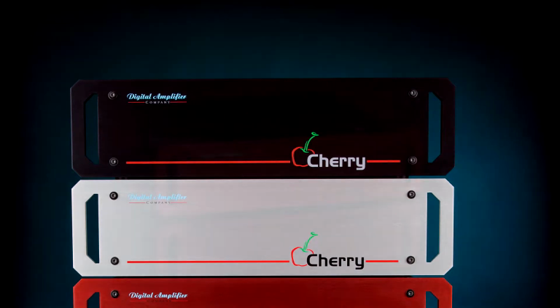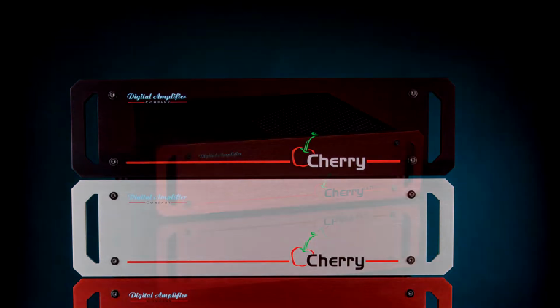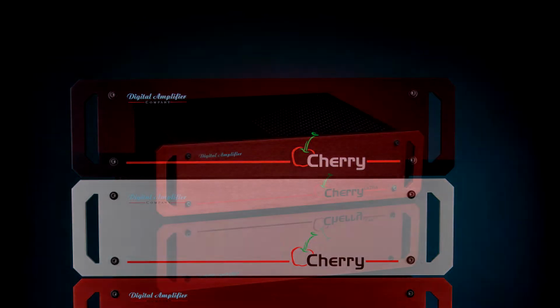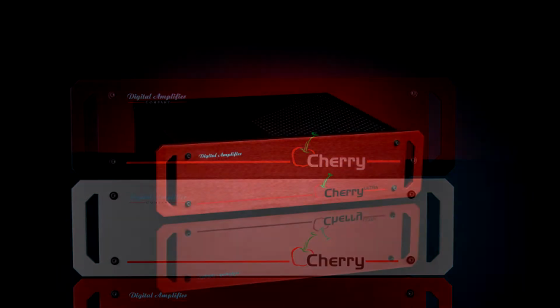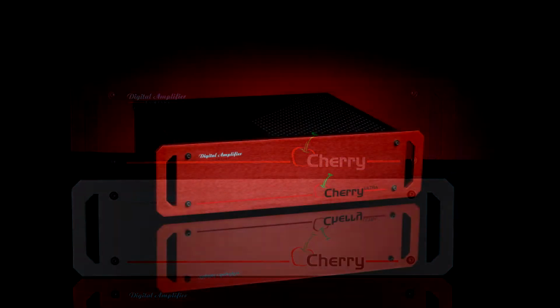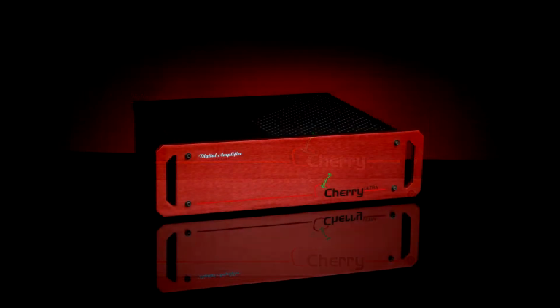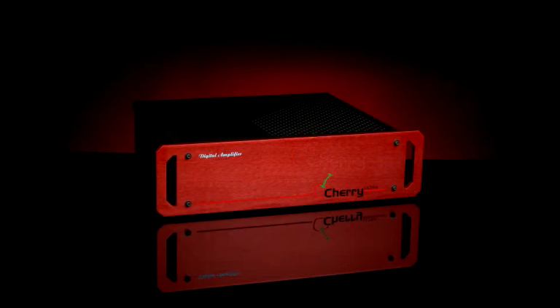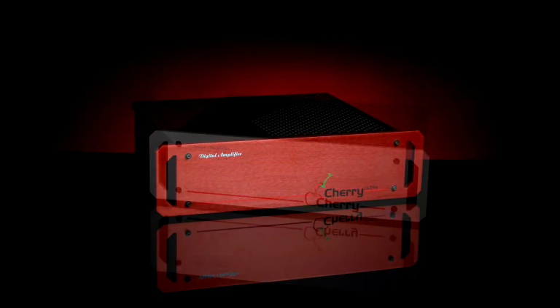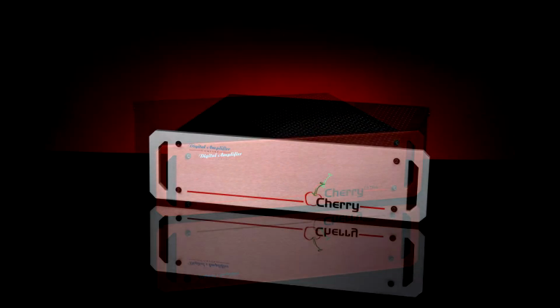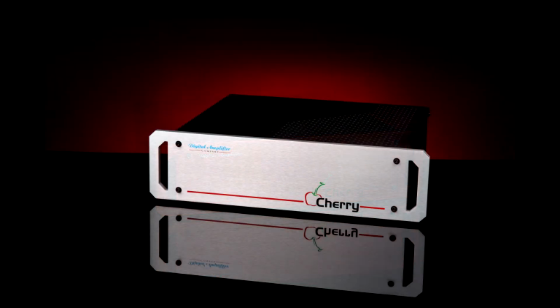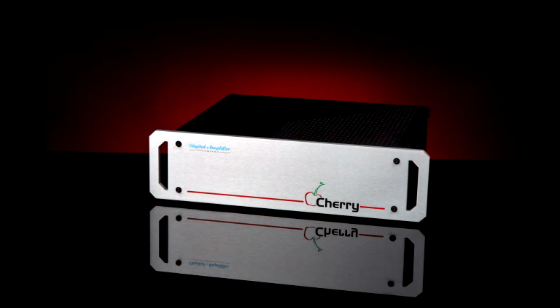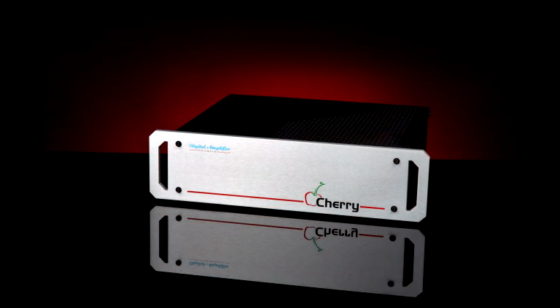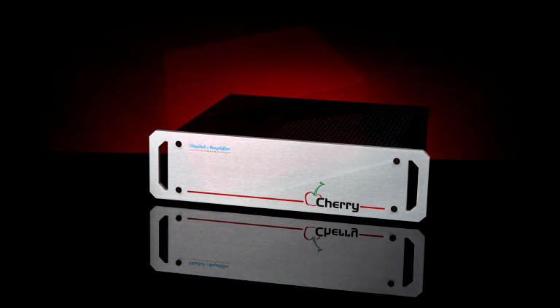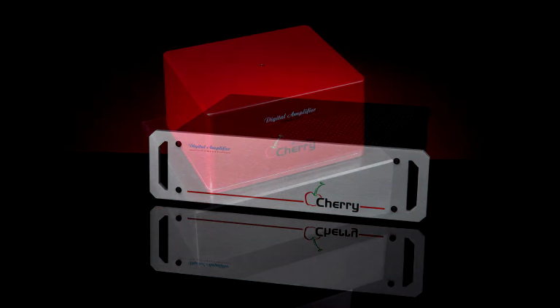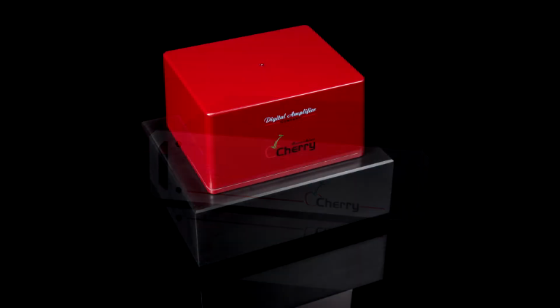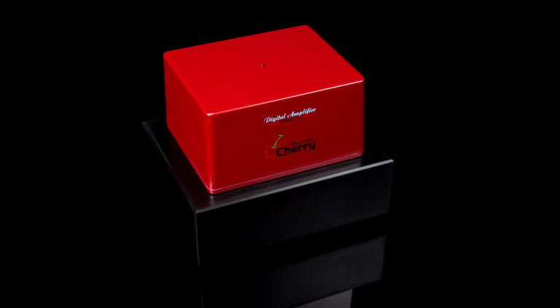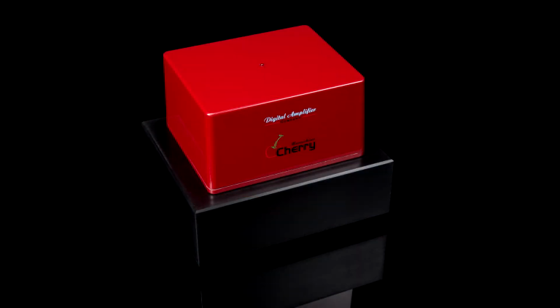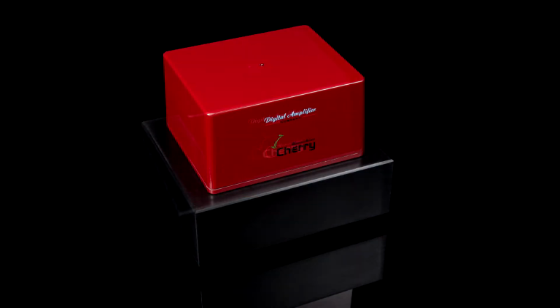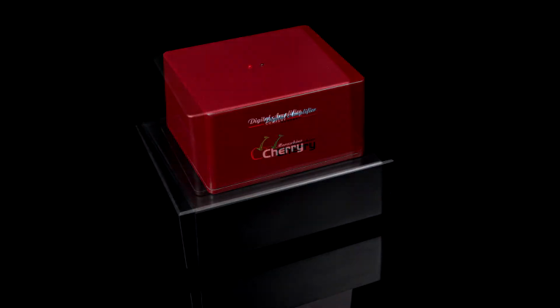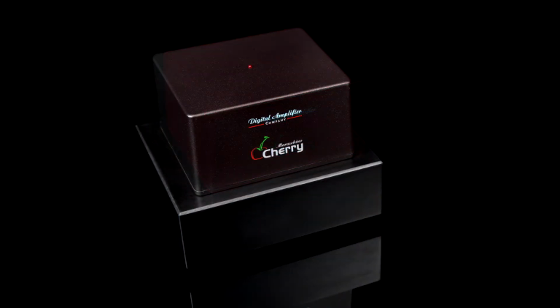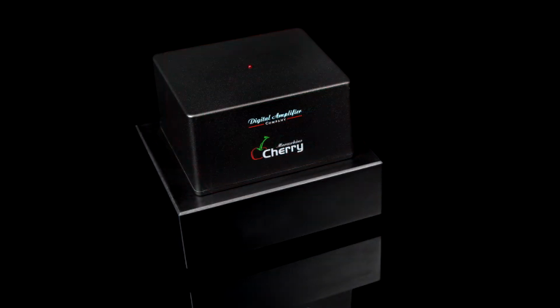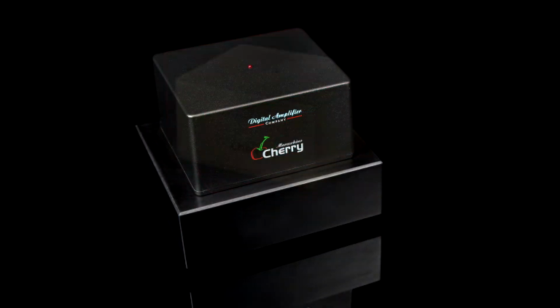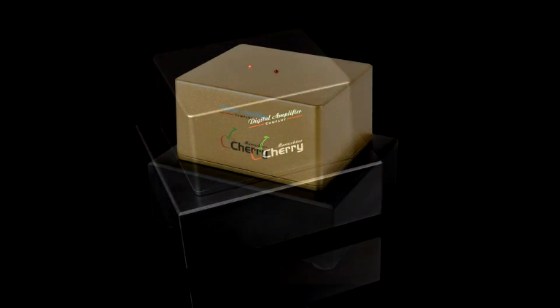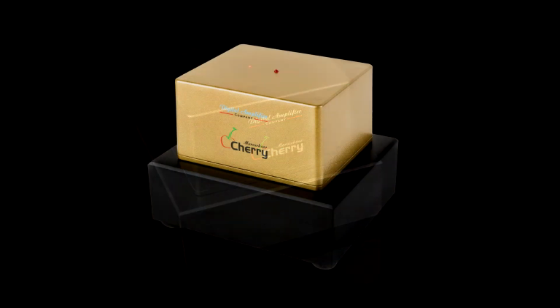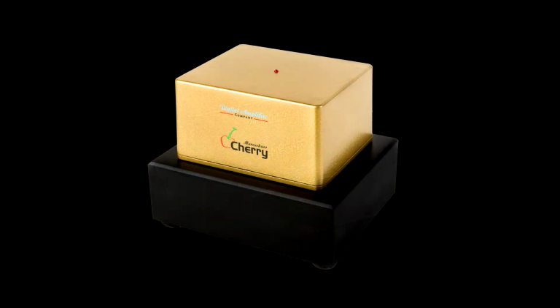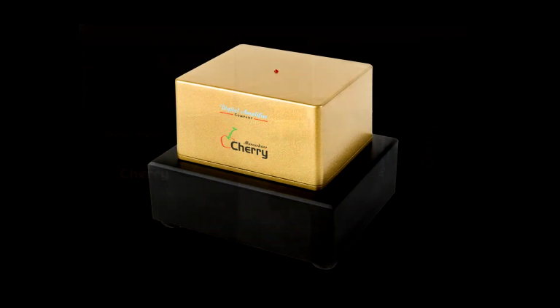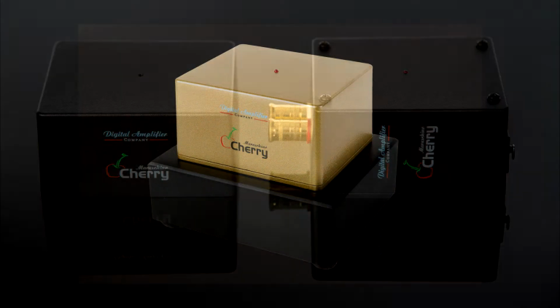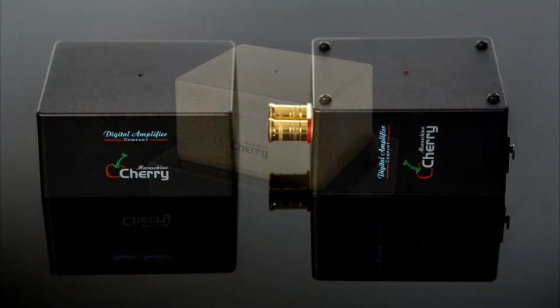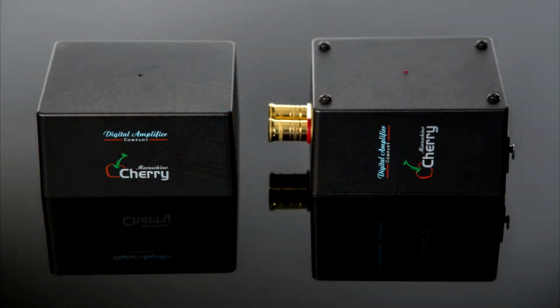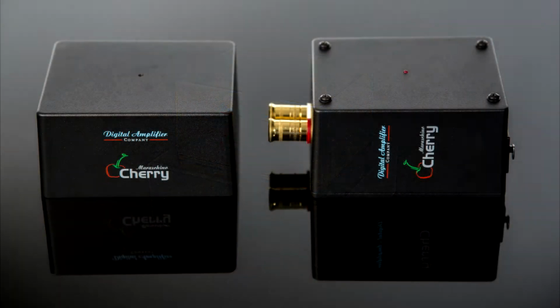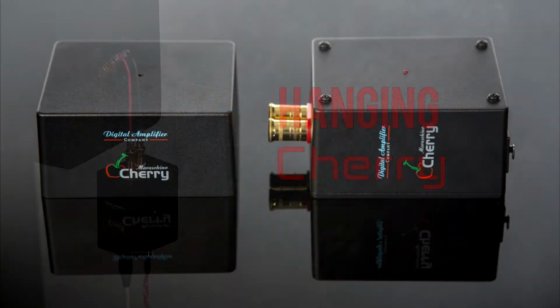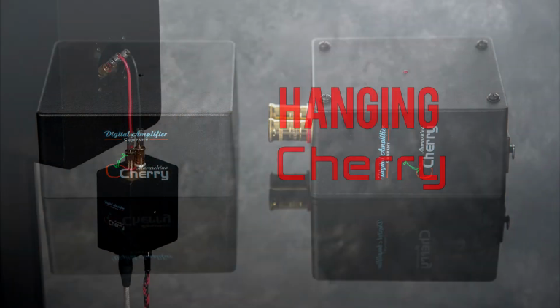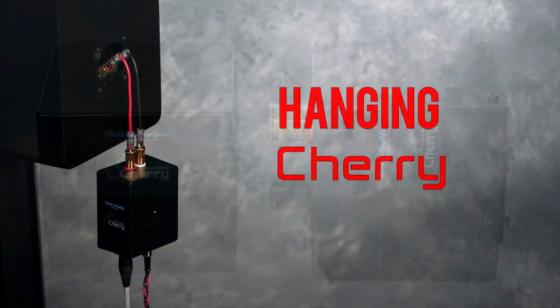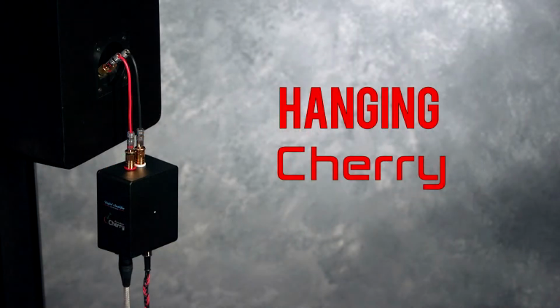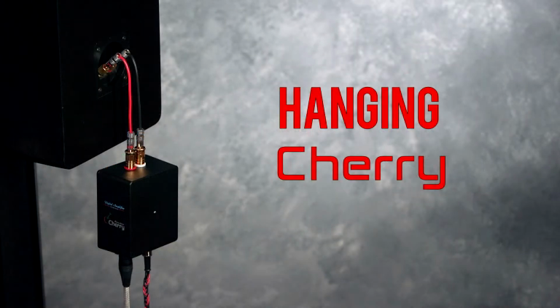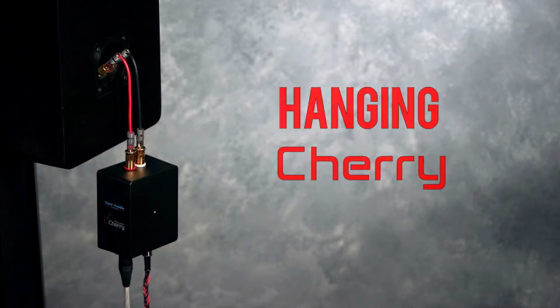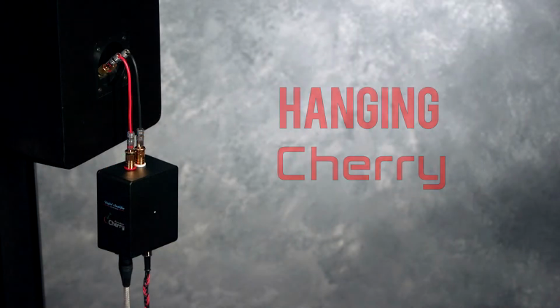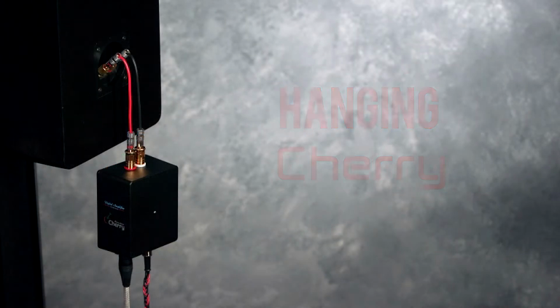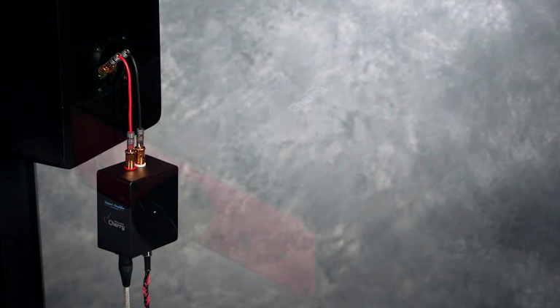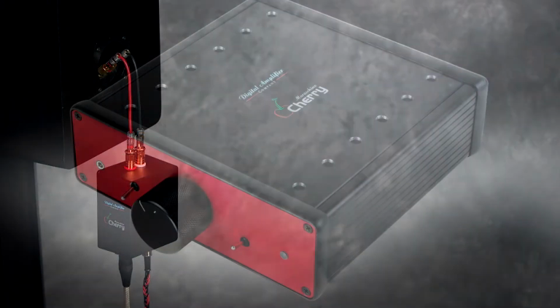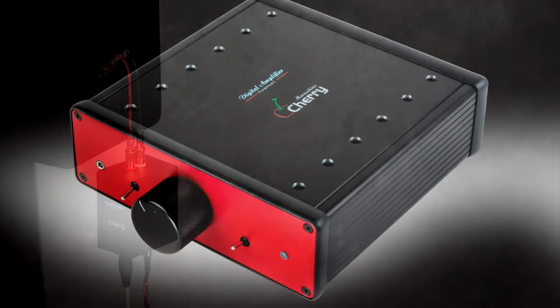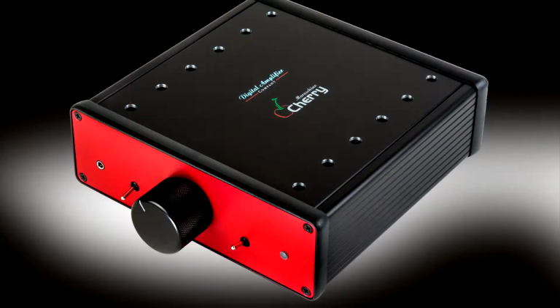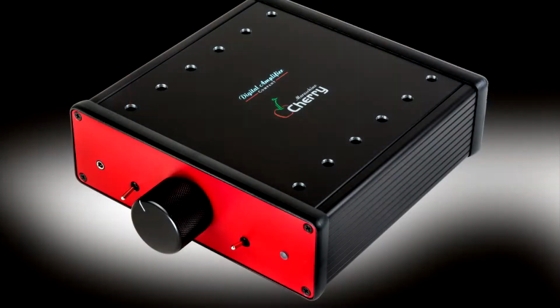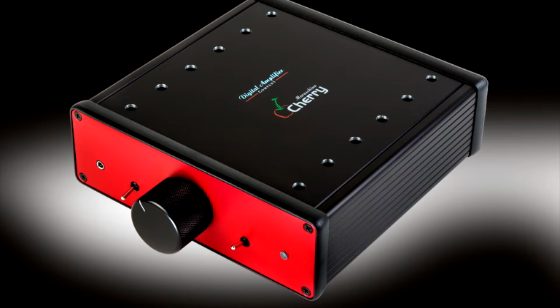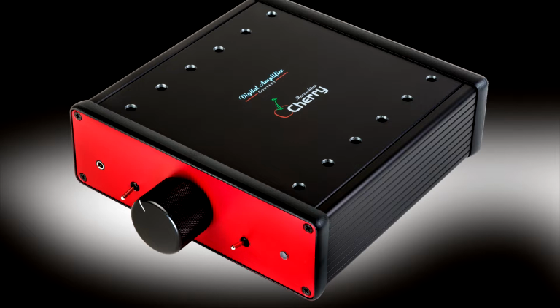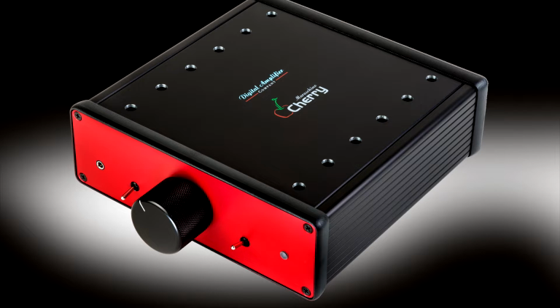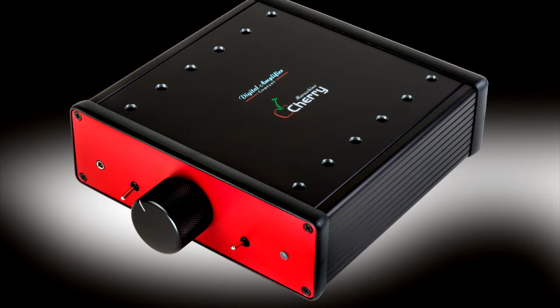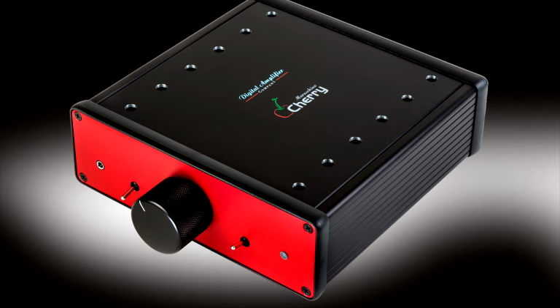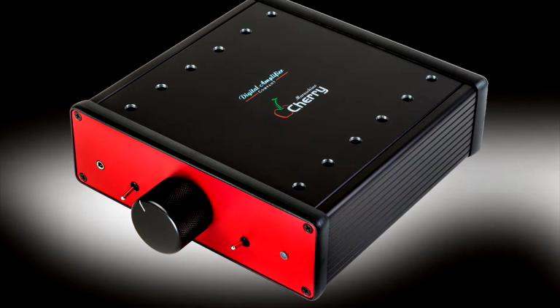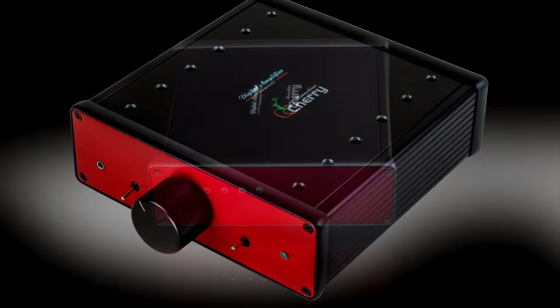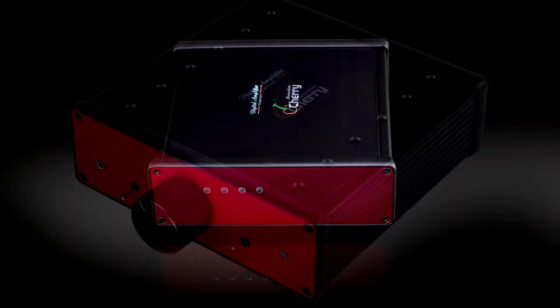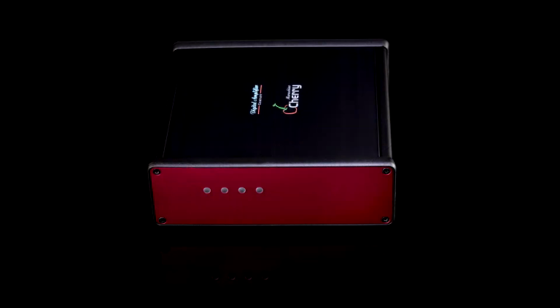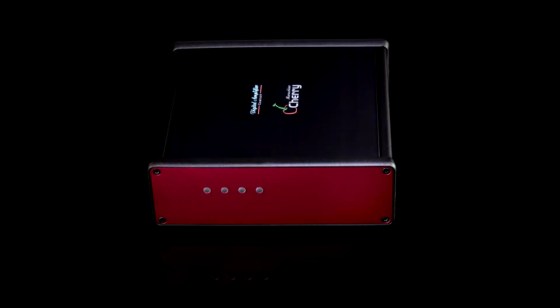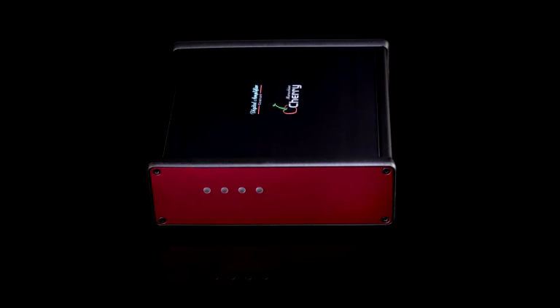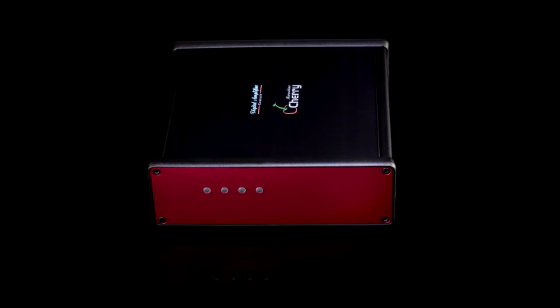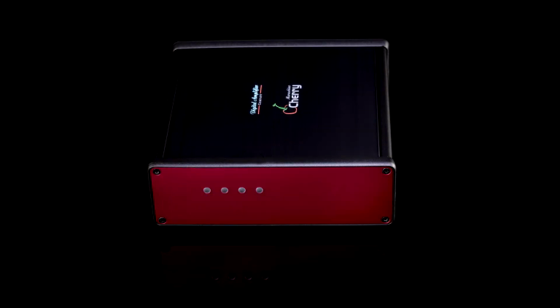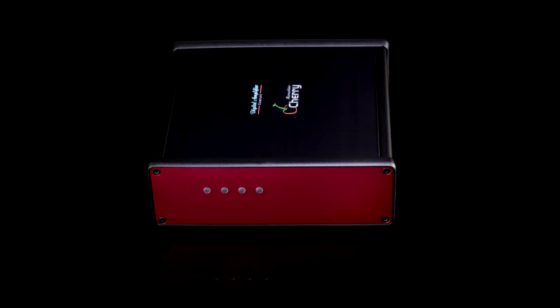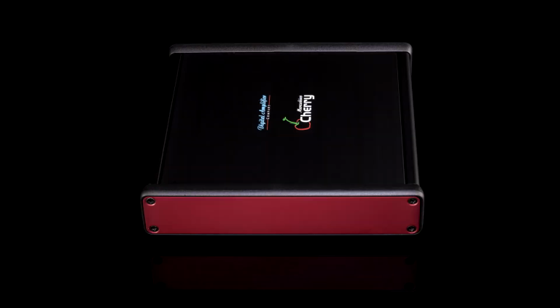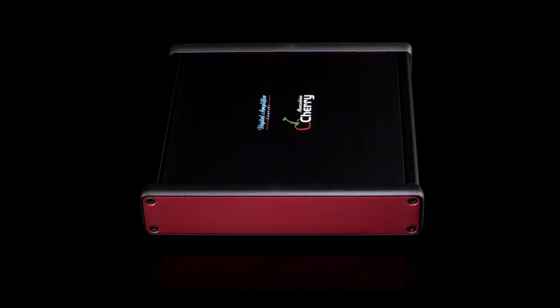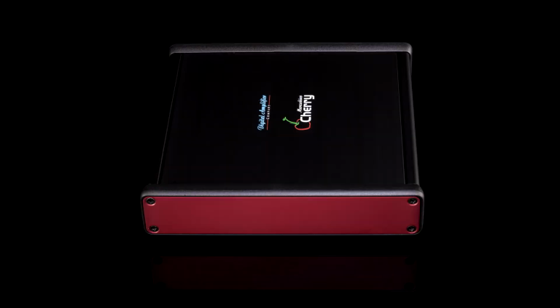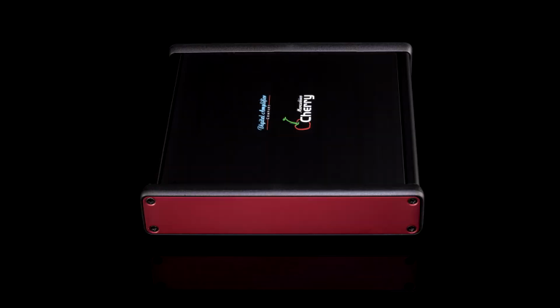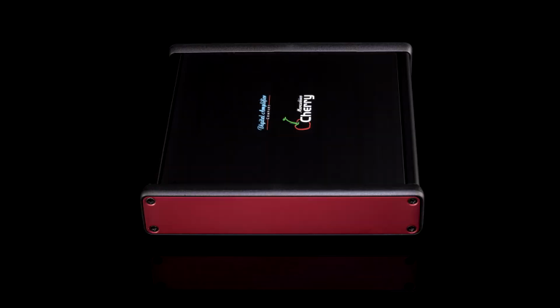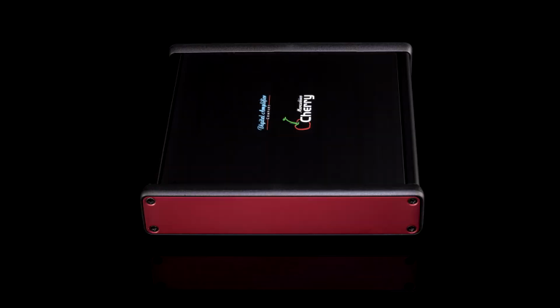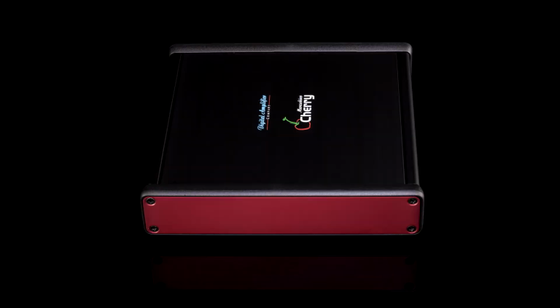Classic Cherry. Maraschino. Our supporting products: Dakdak, Cherry USB.